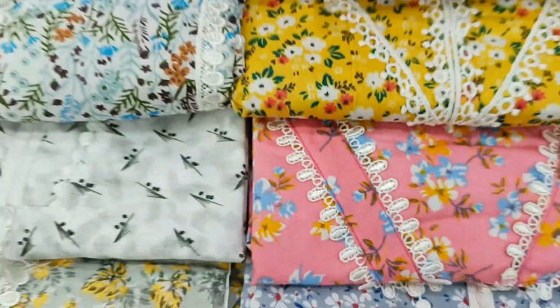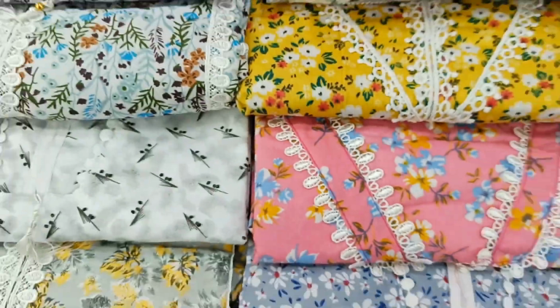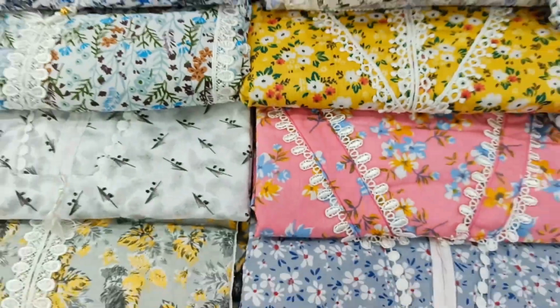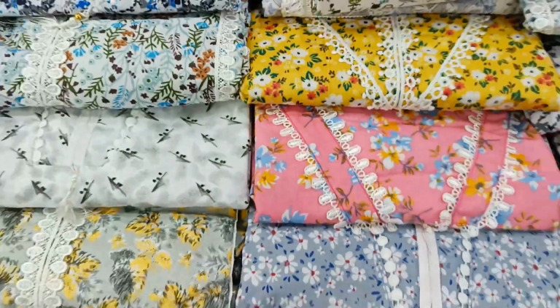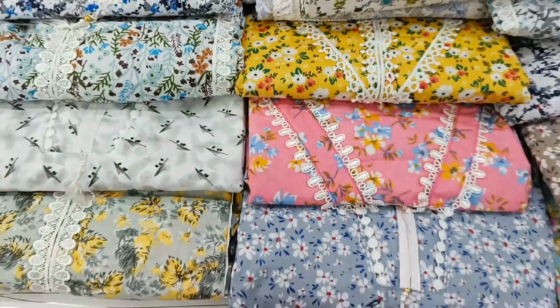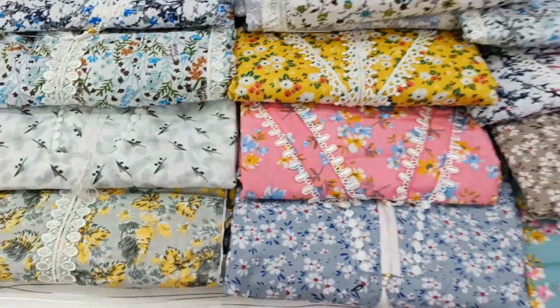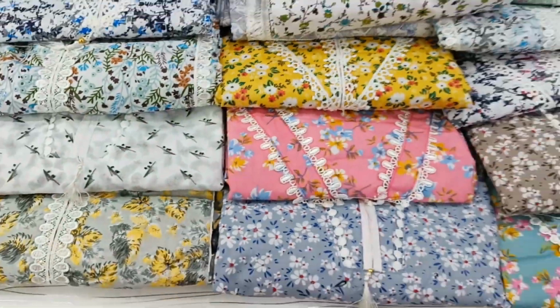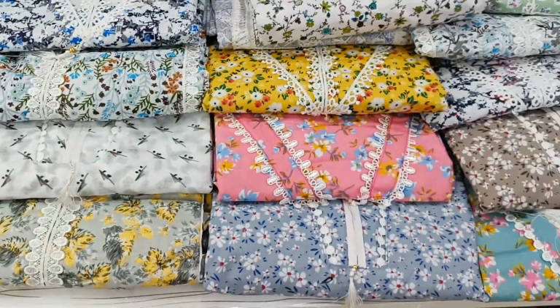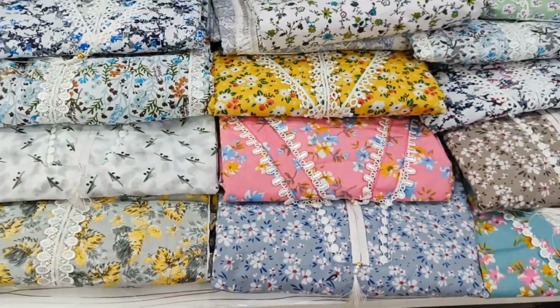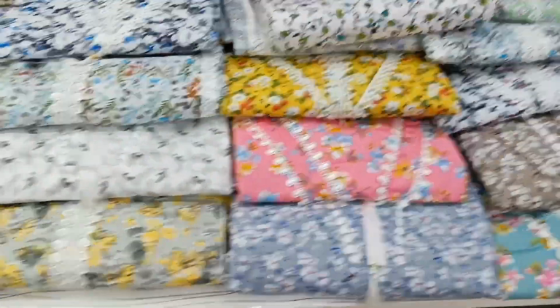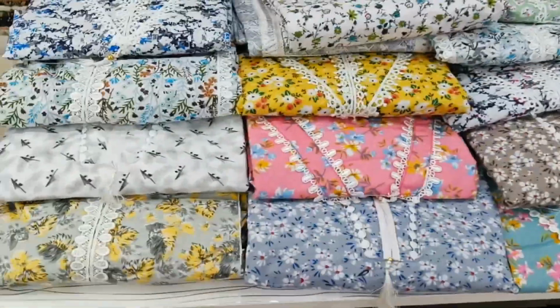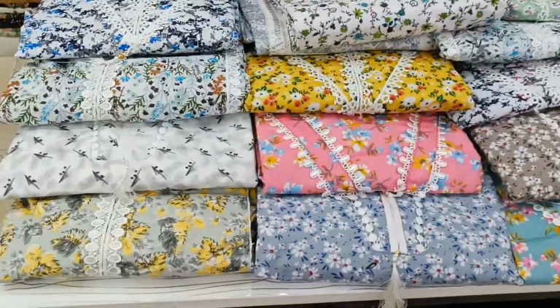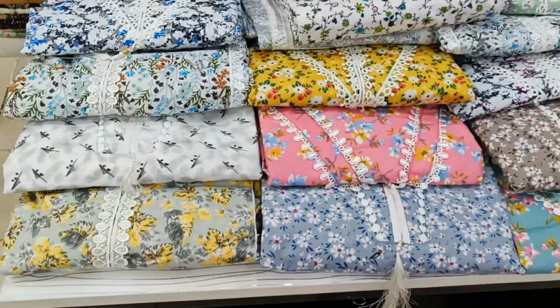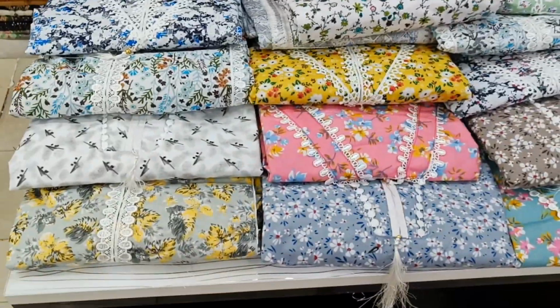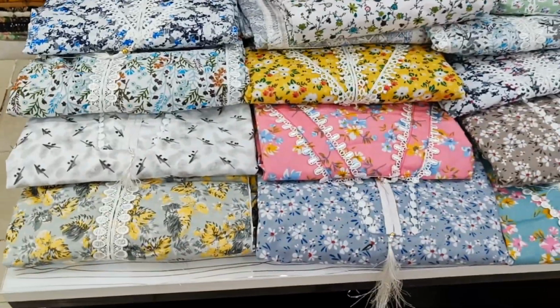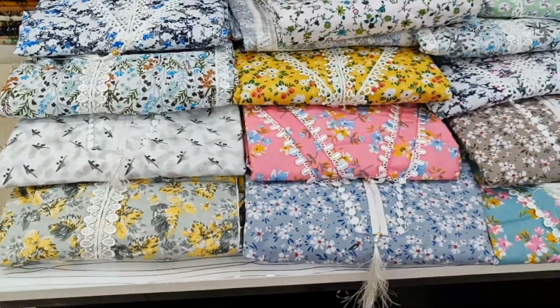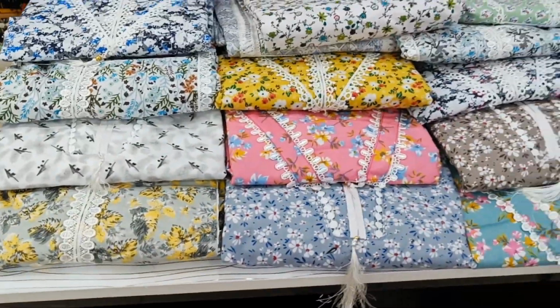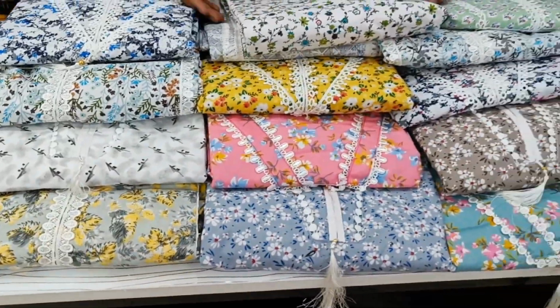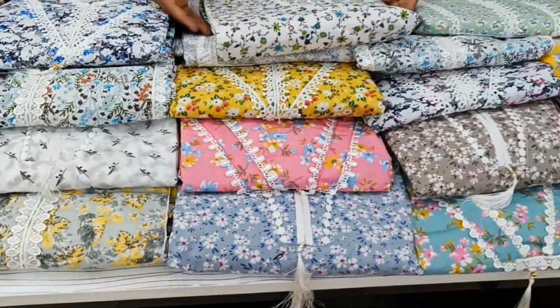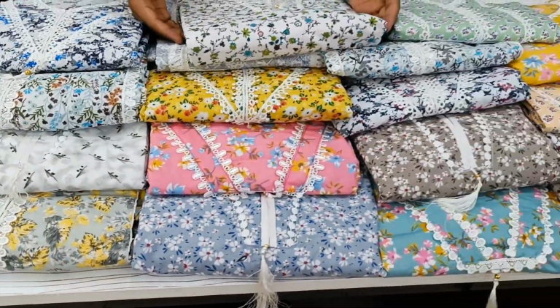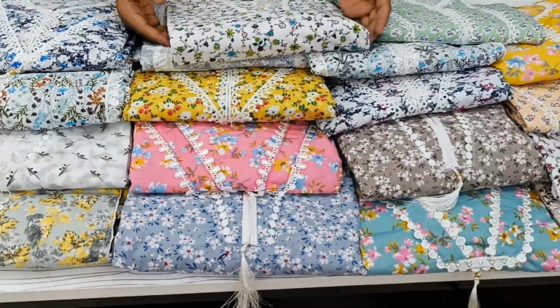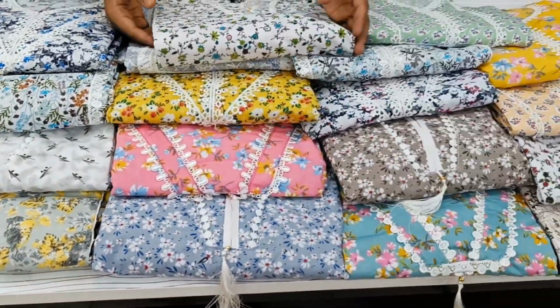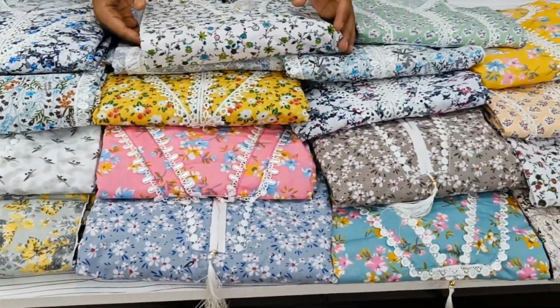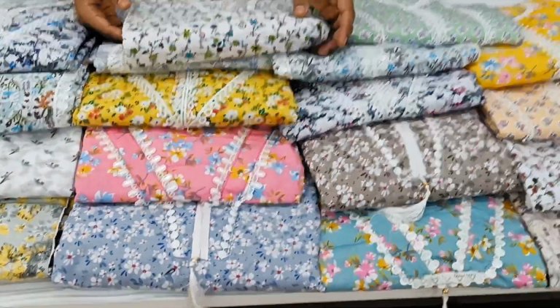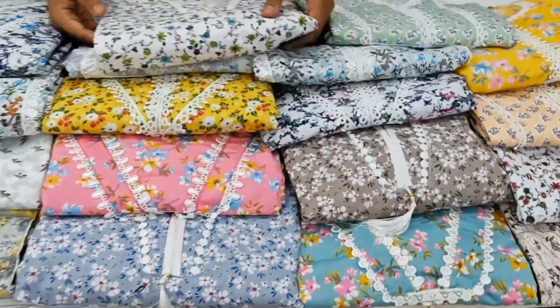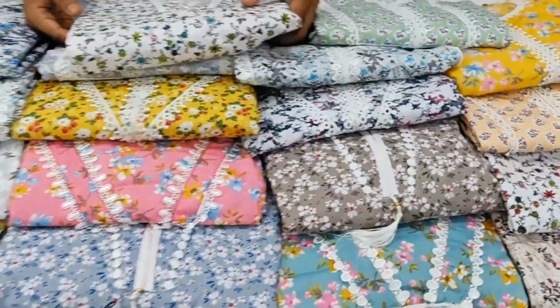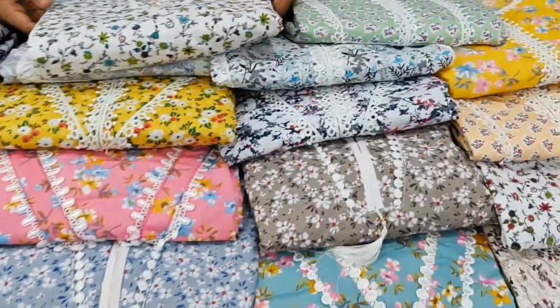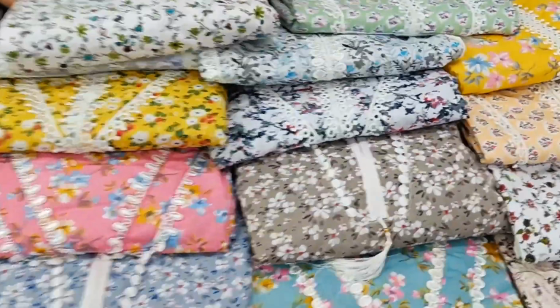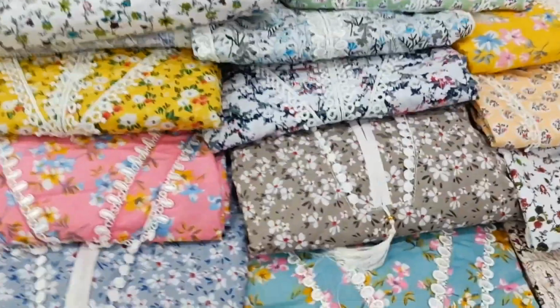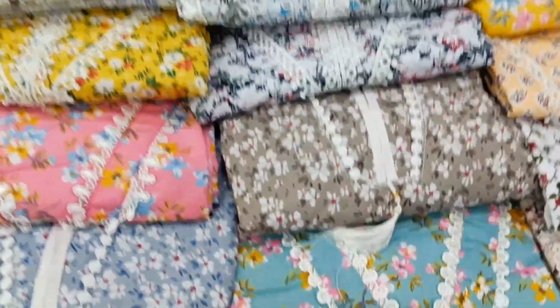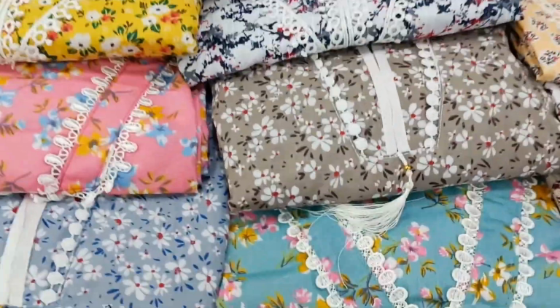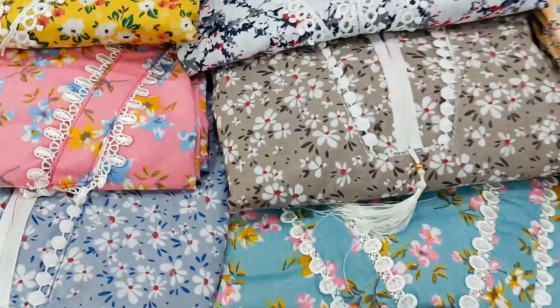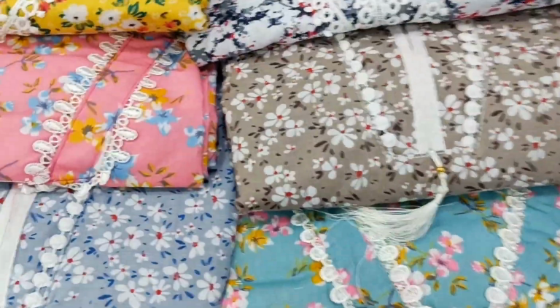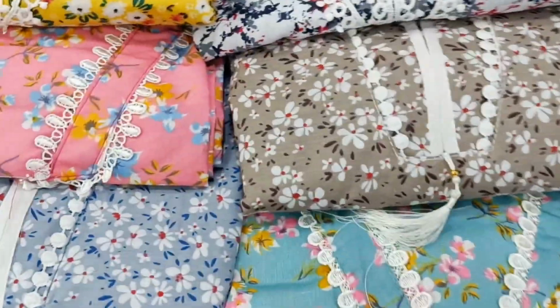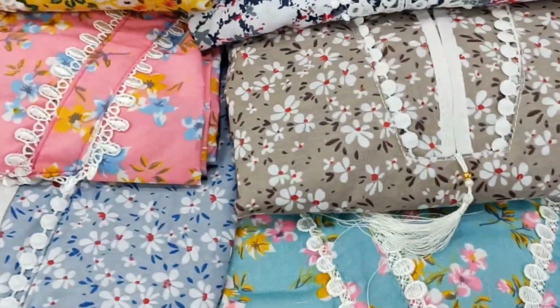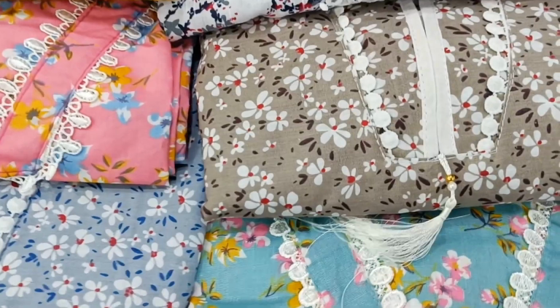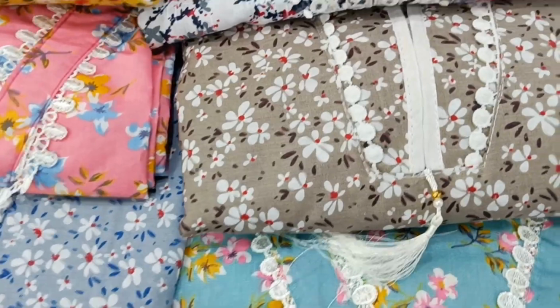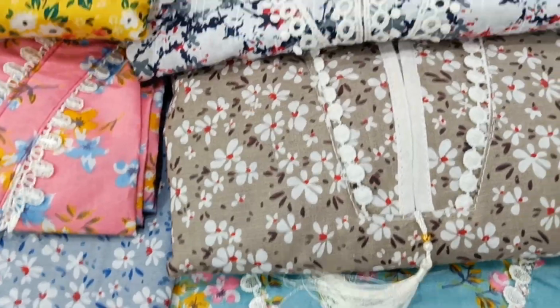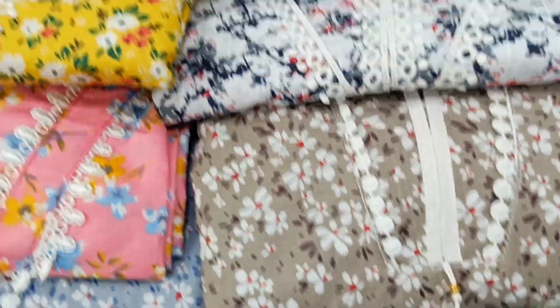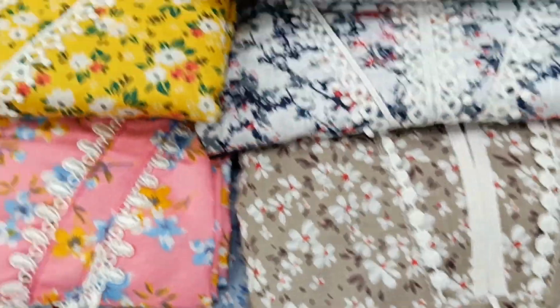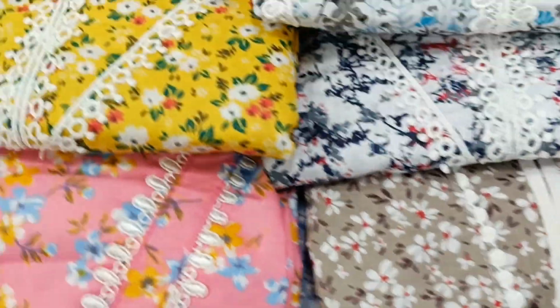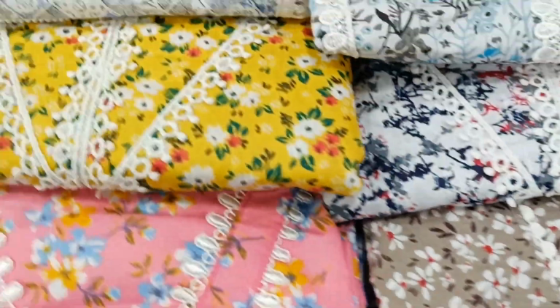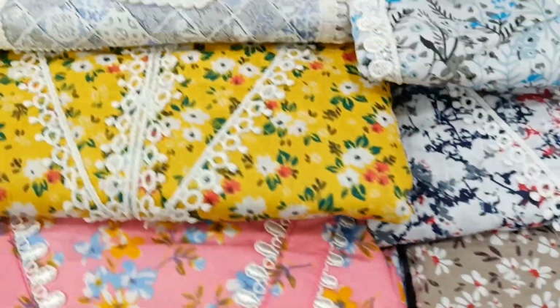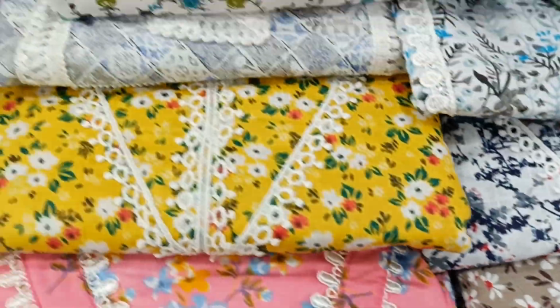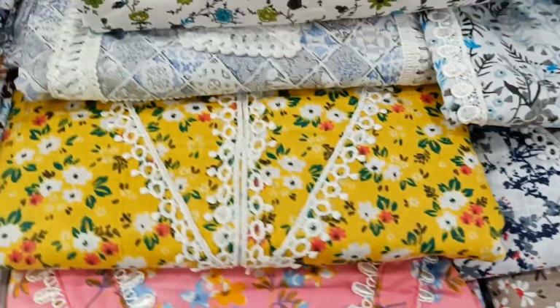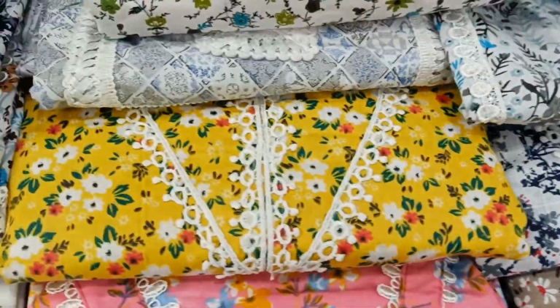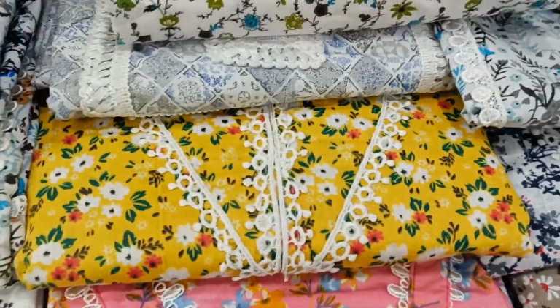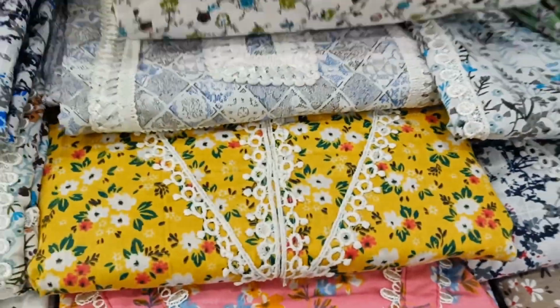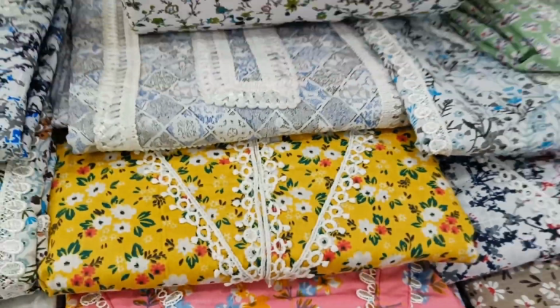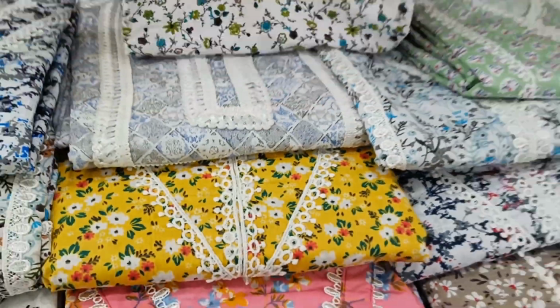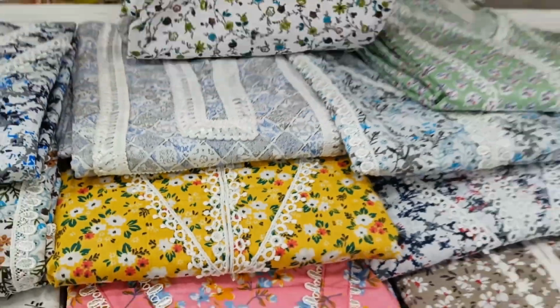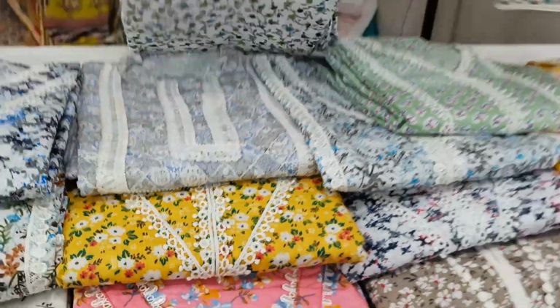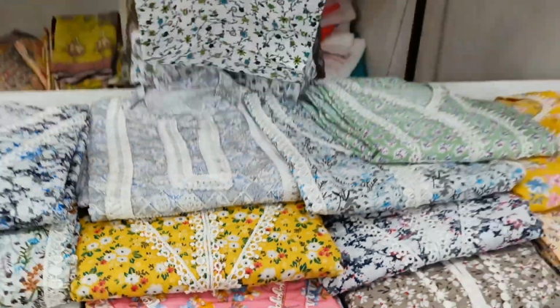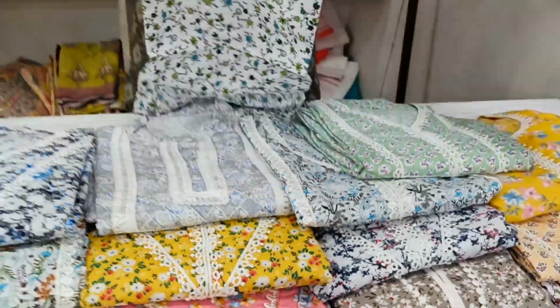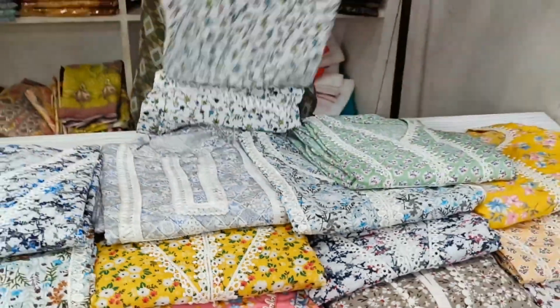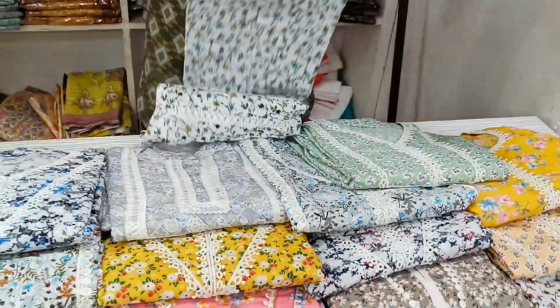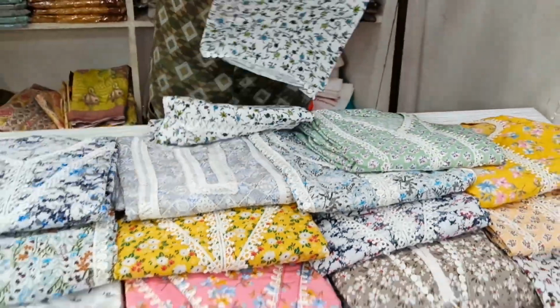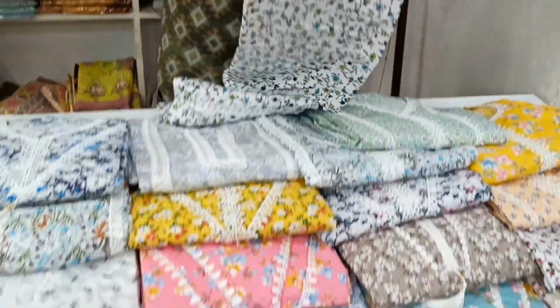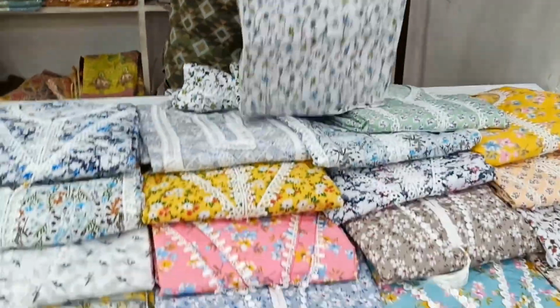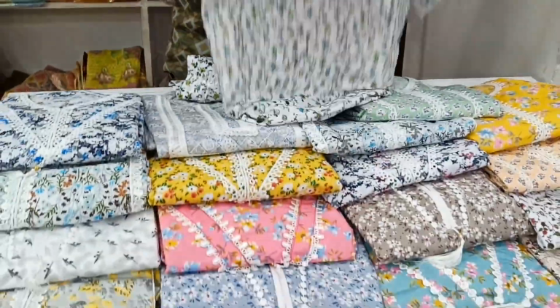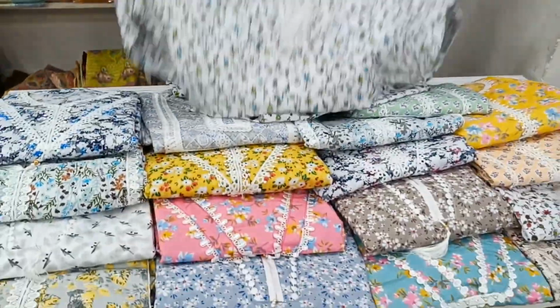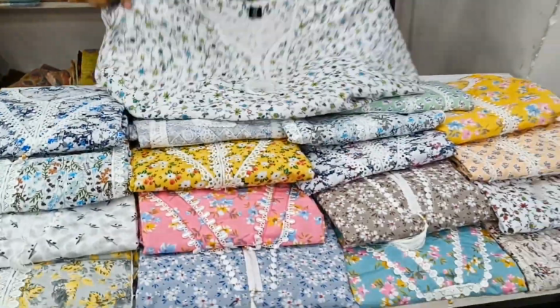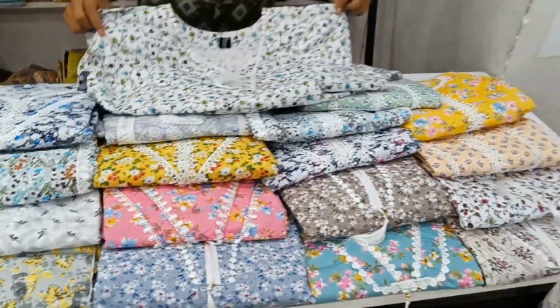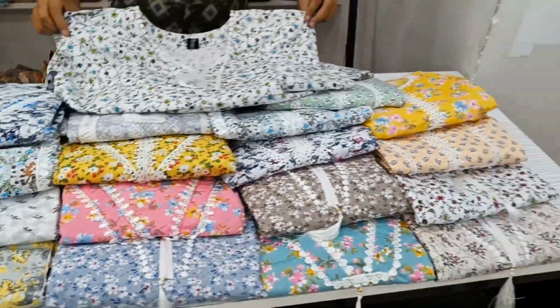Assalamualaikum, welcome back to our channel Shanae. We are going to have a nice video. We have a nice printer for this video.